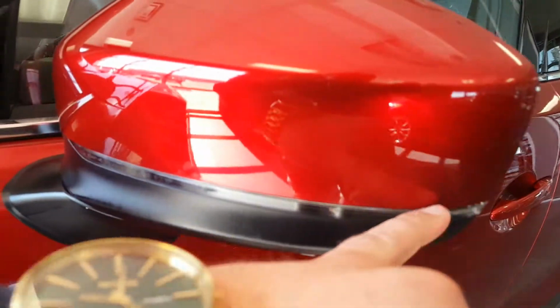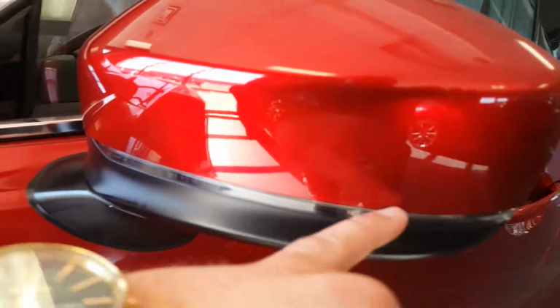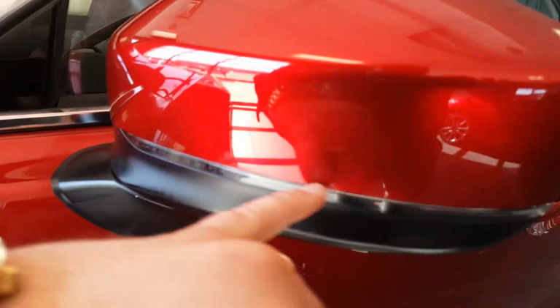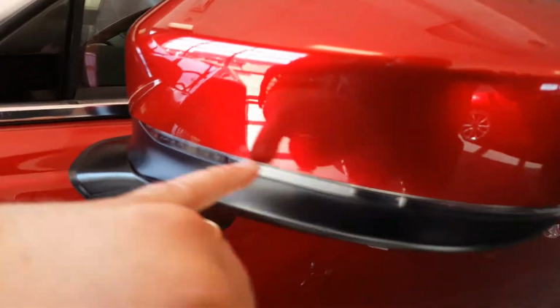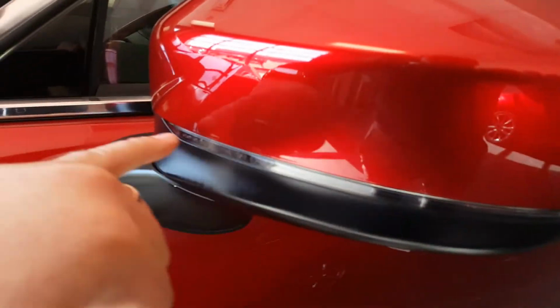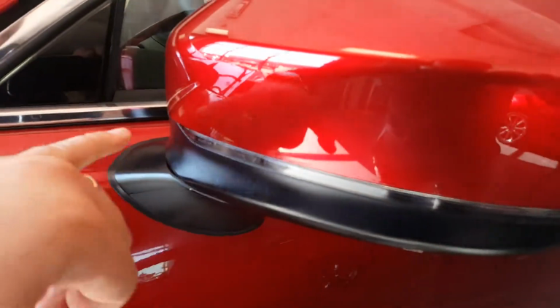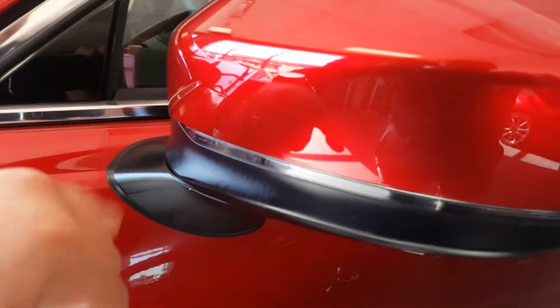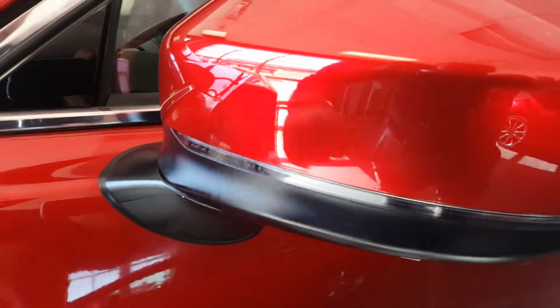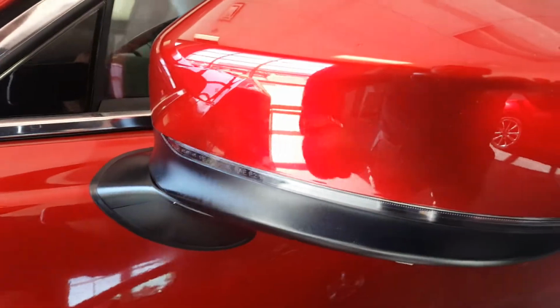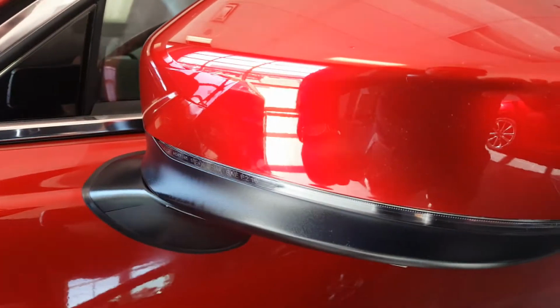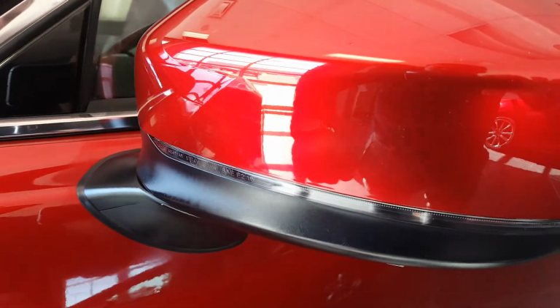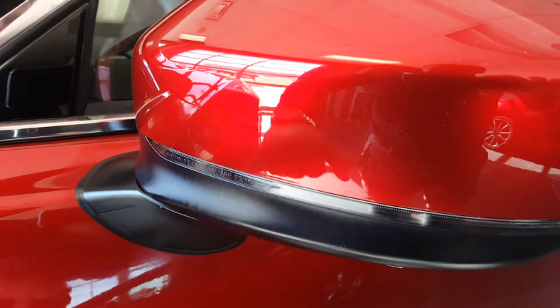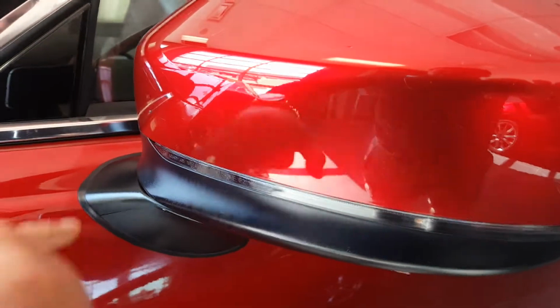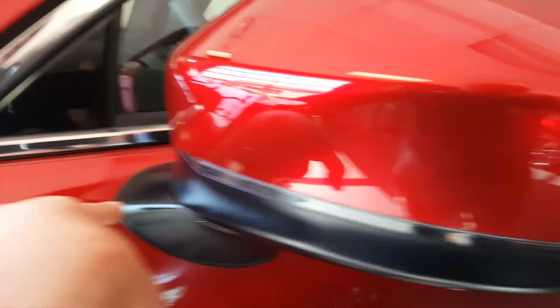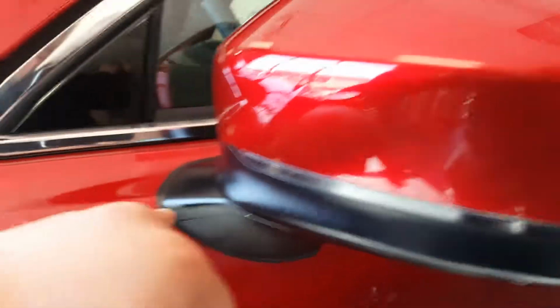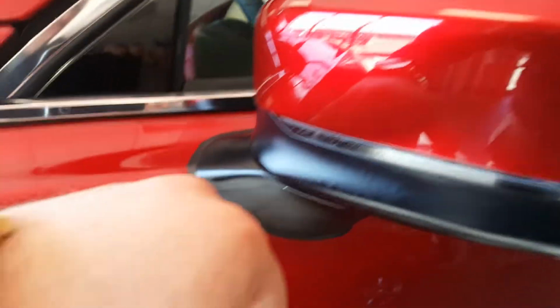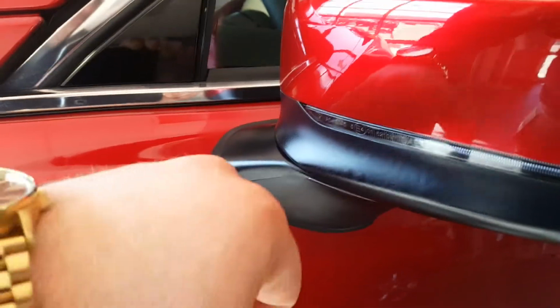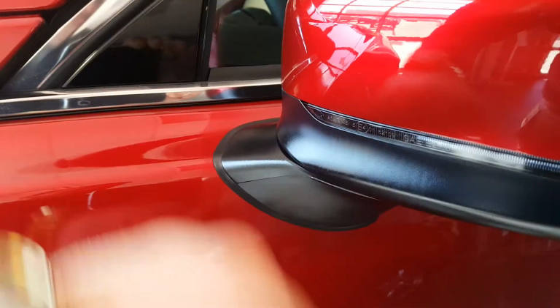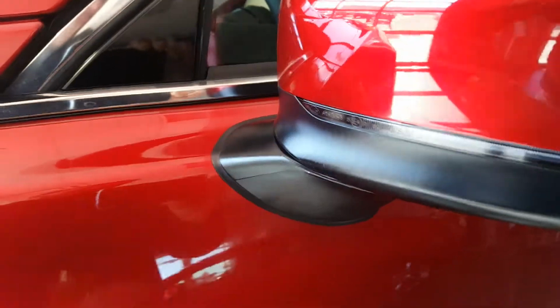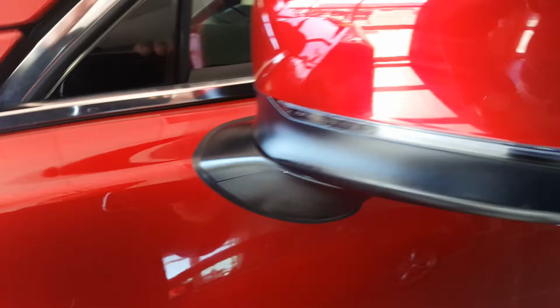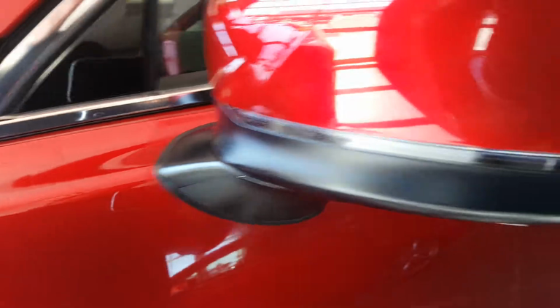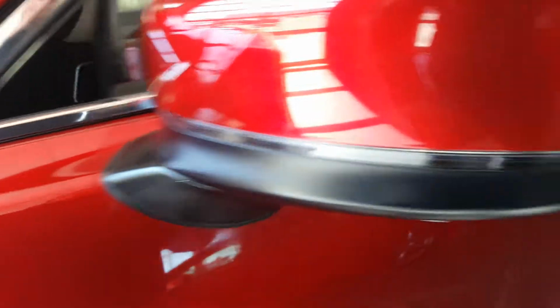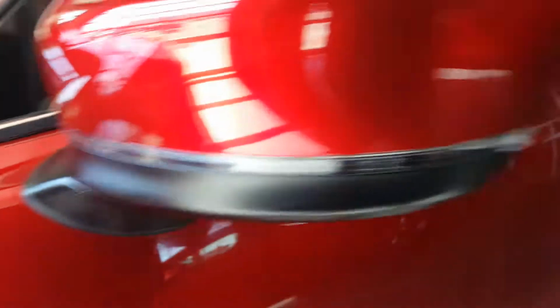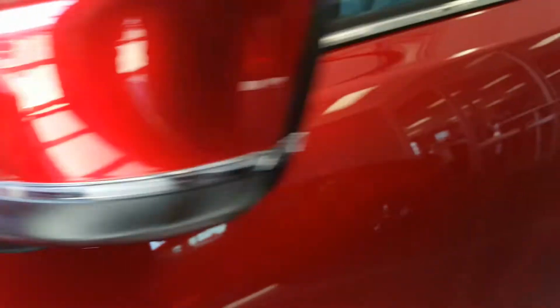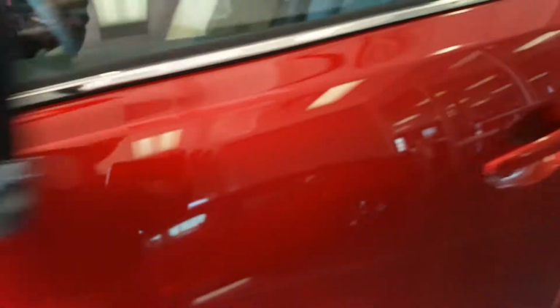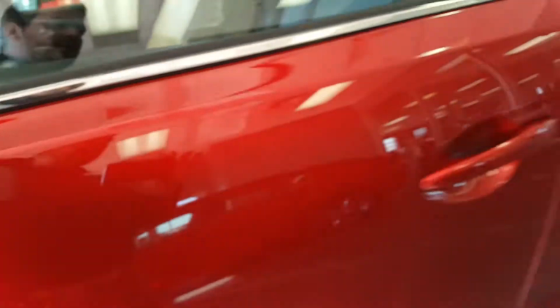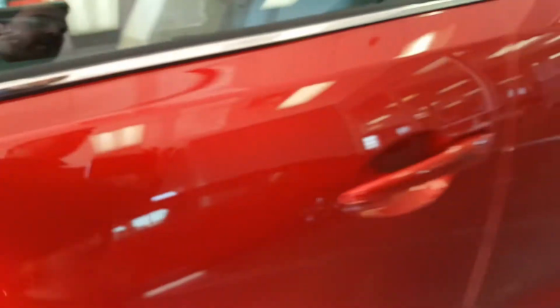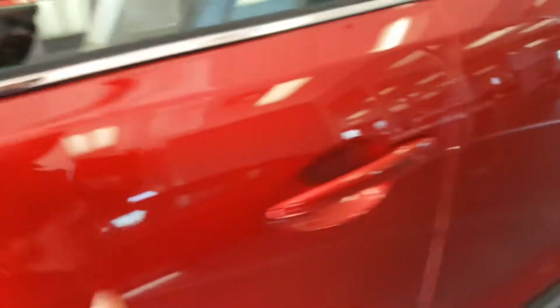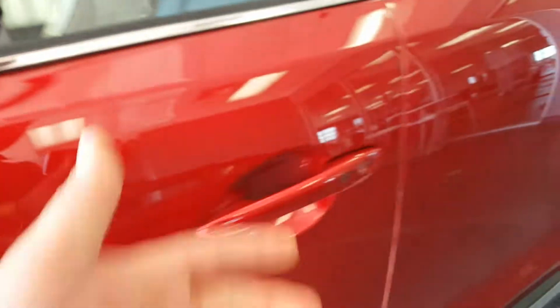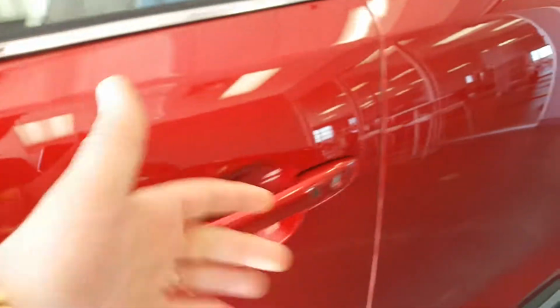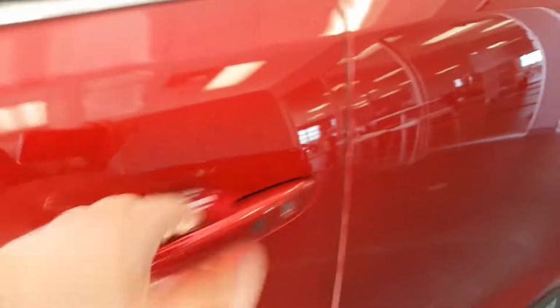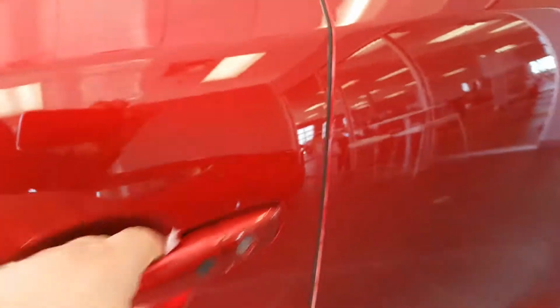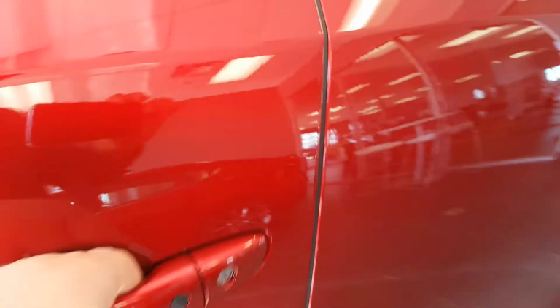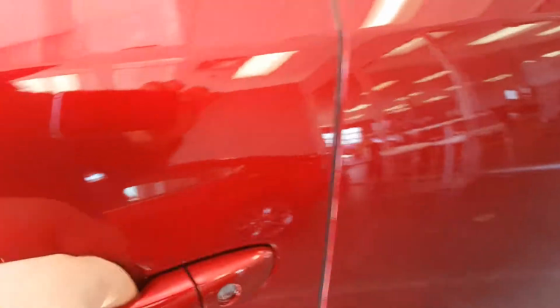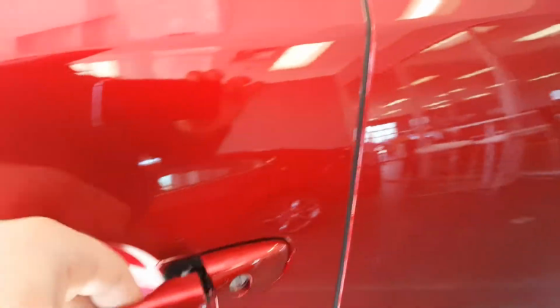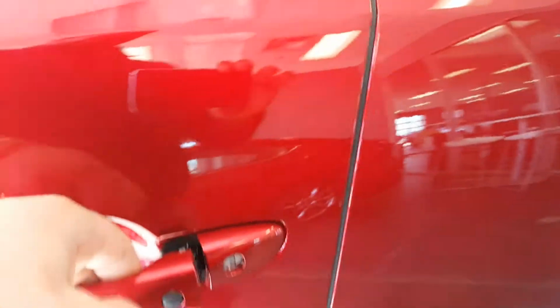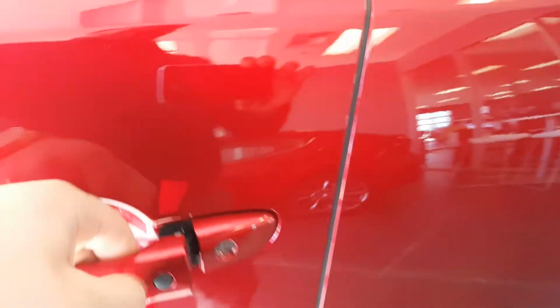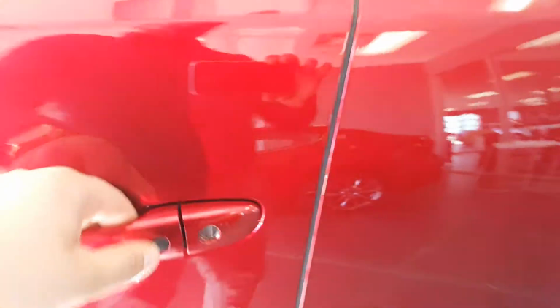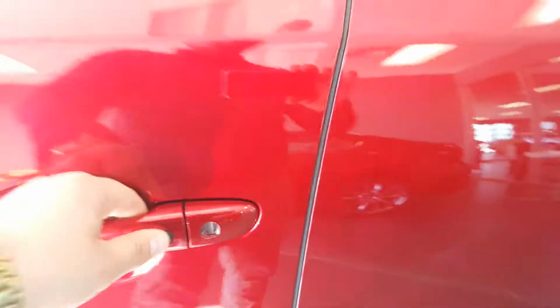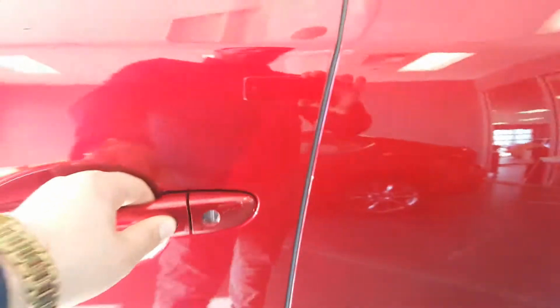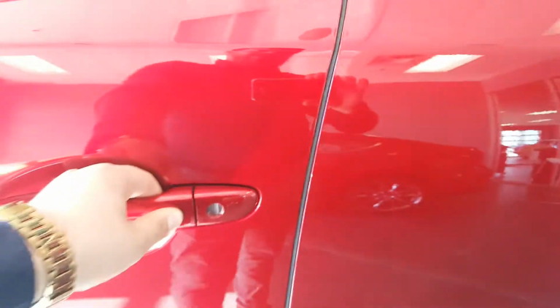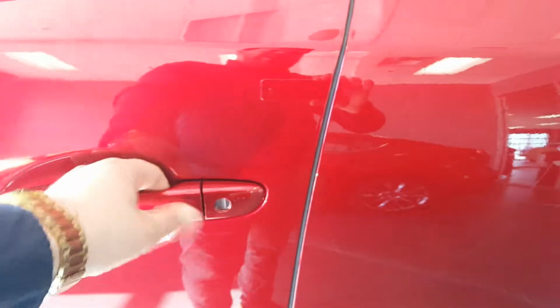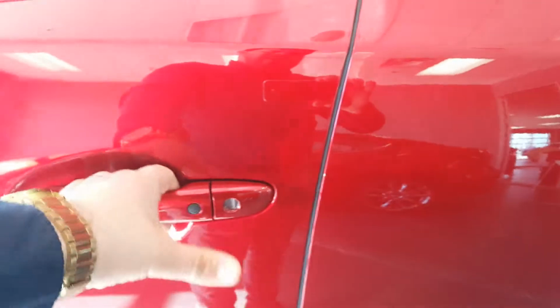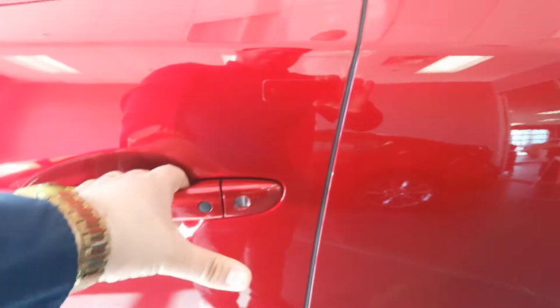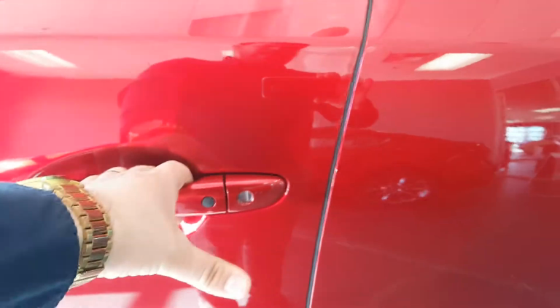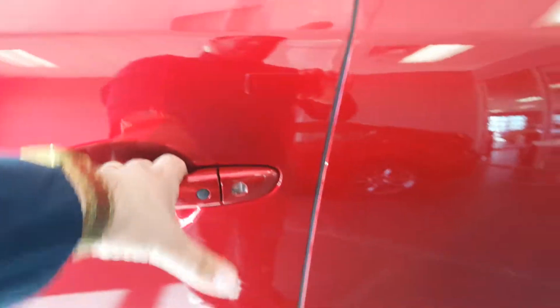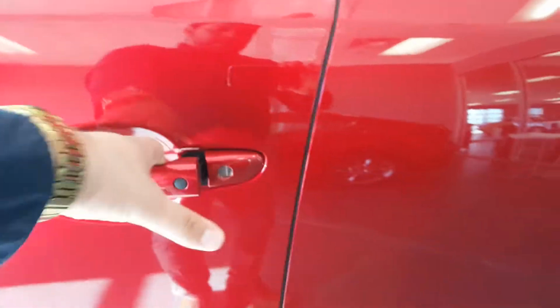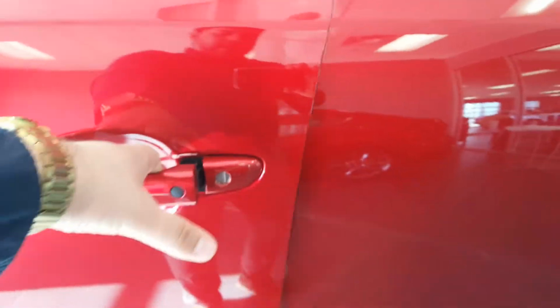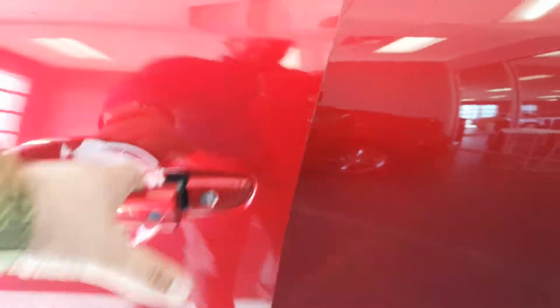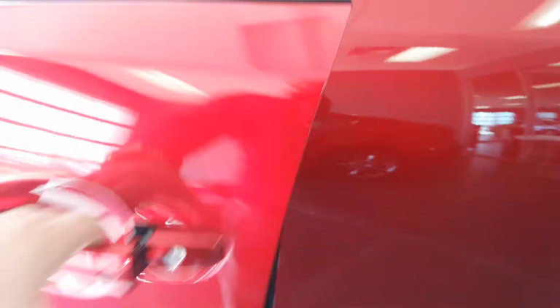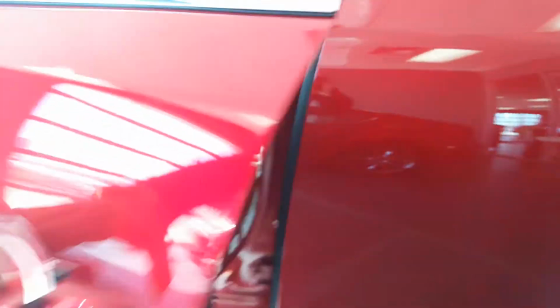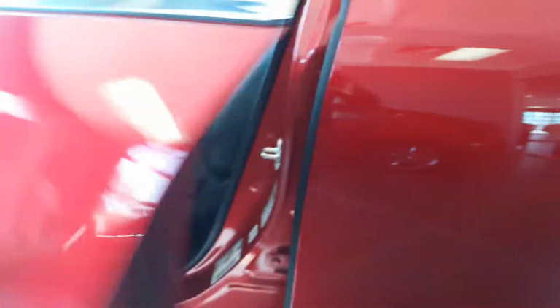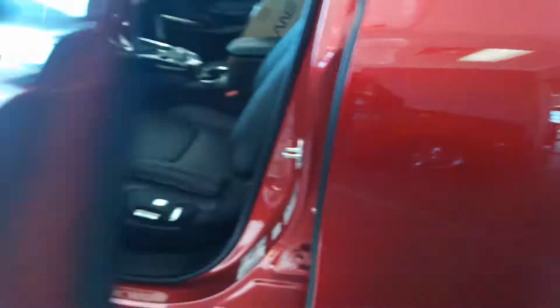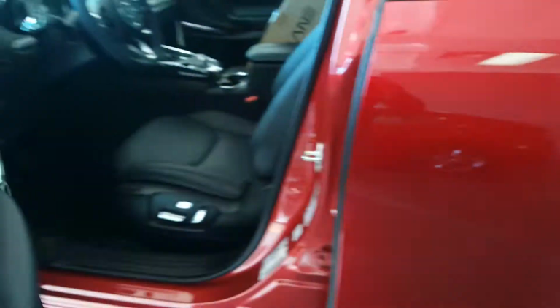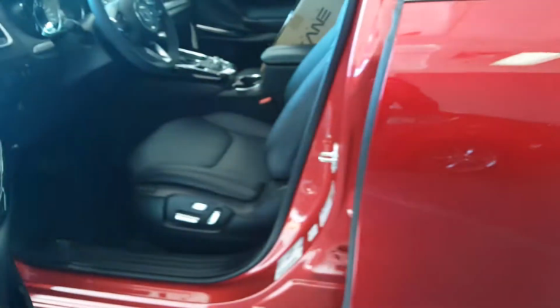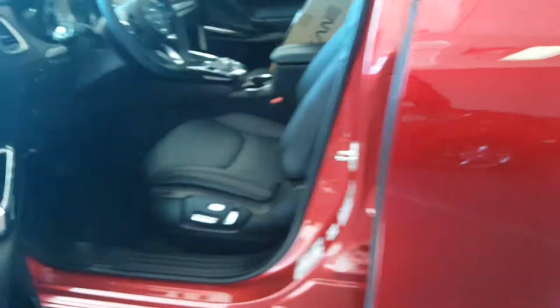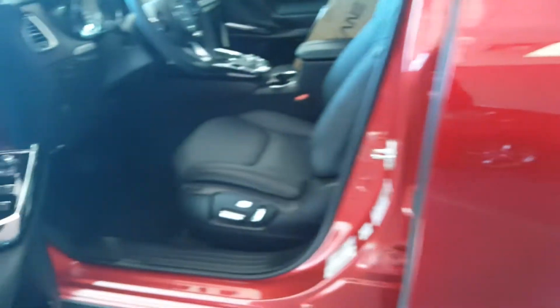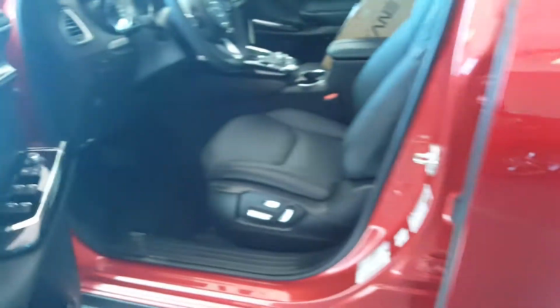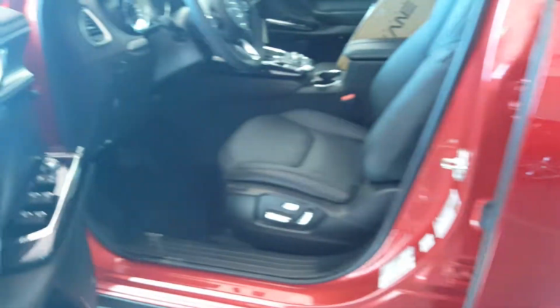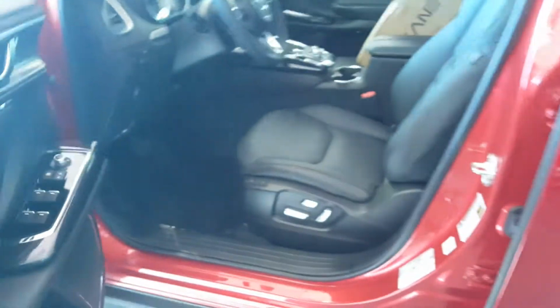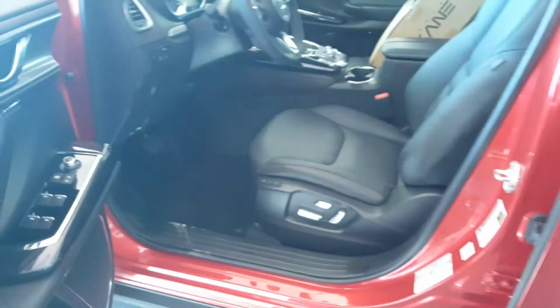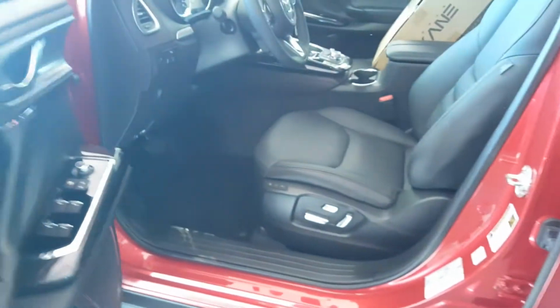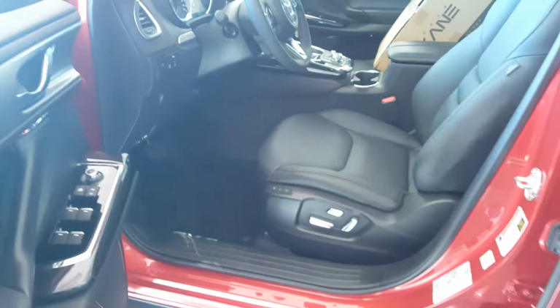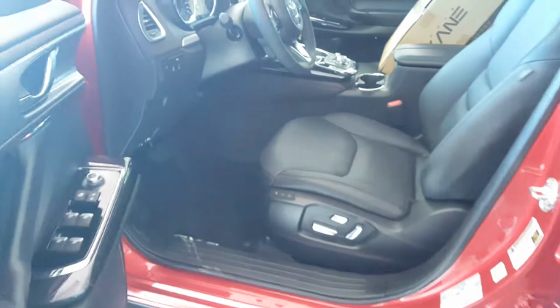Full turn signals on the mirror, rubber silicone keyless entry — enter your vehicle with keys in your pocket.